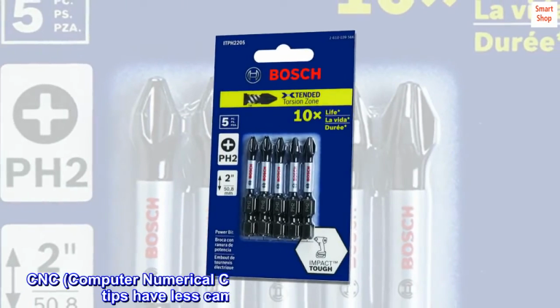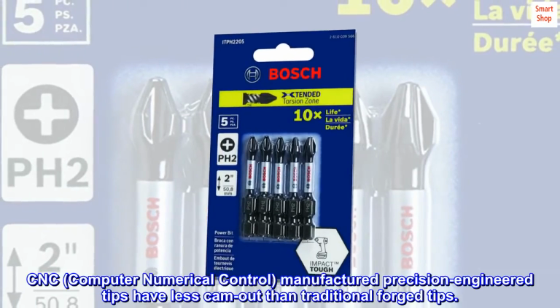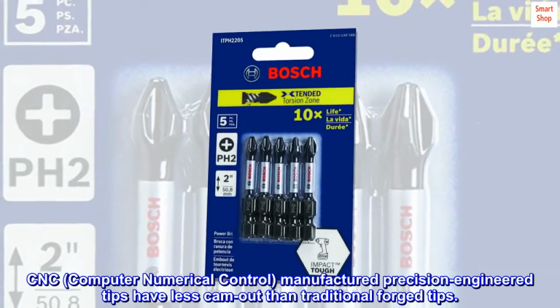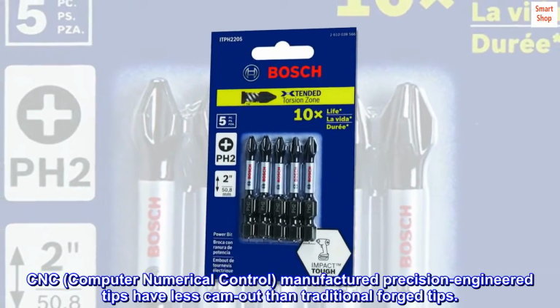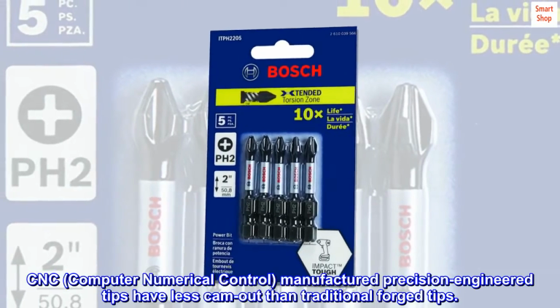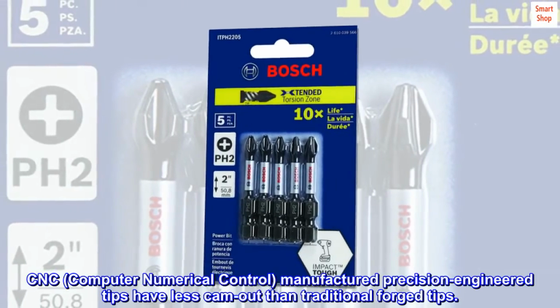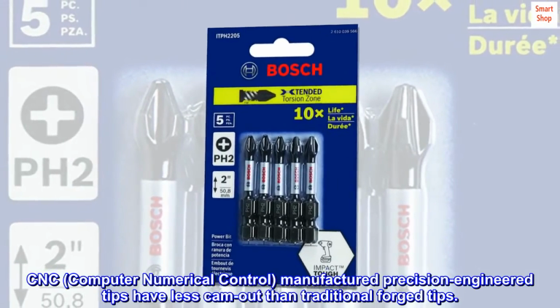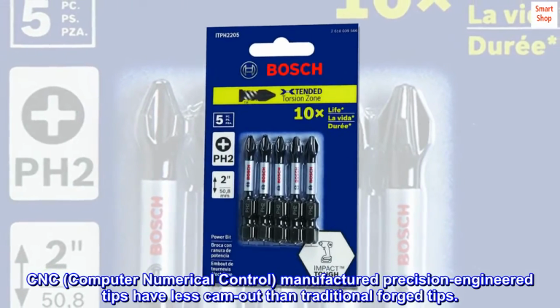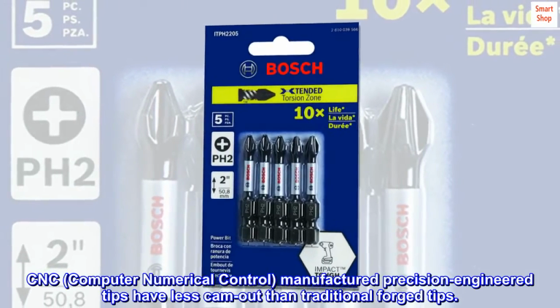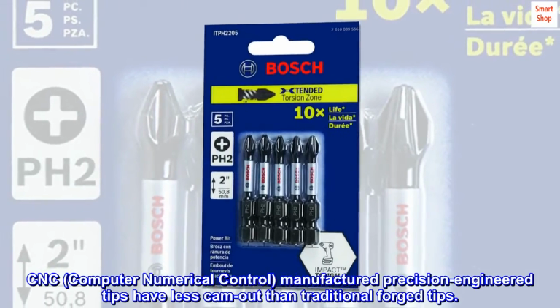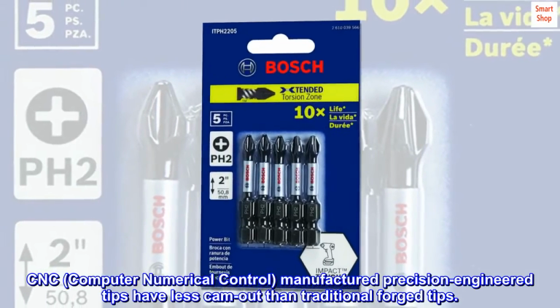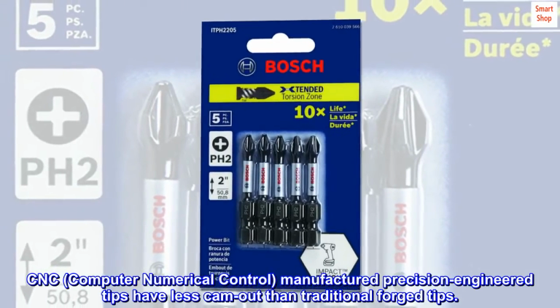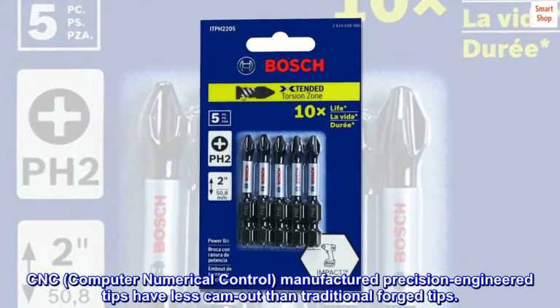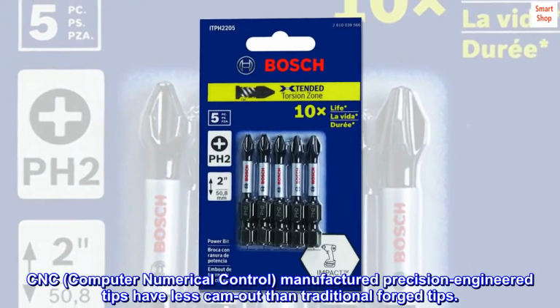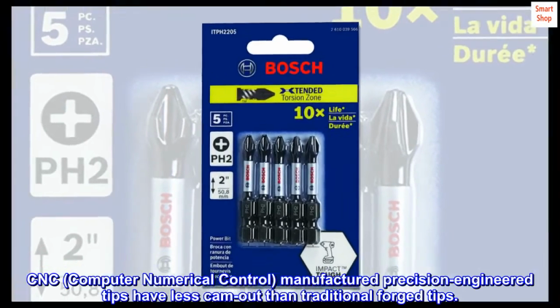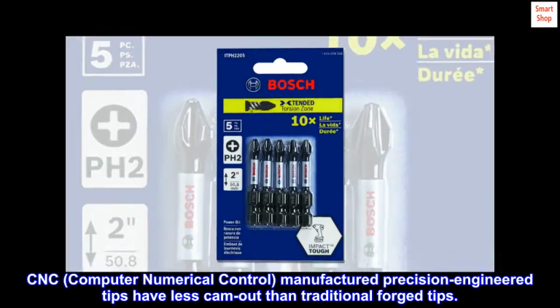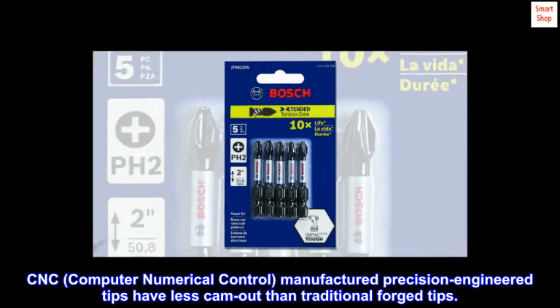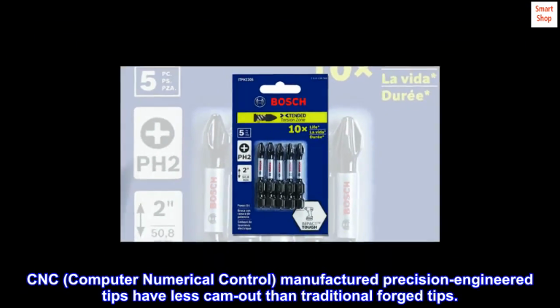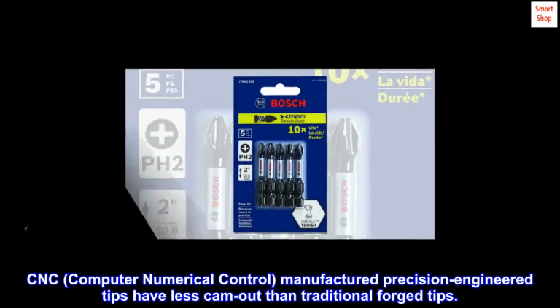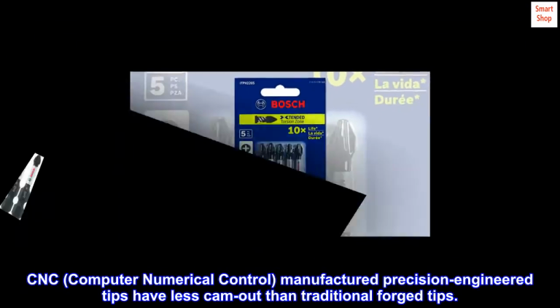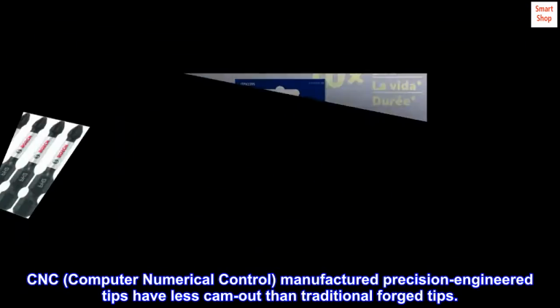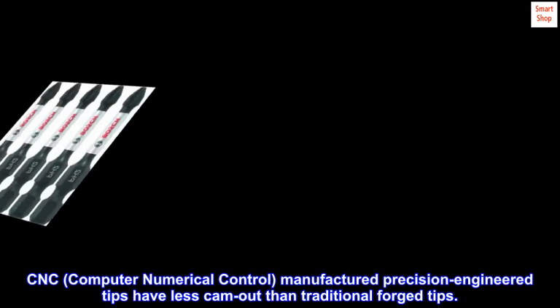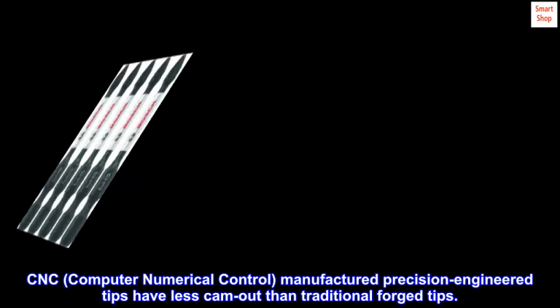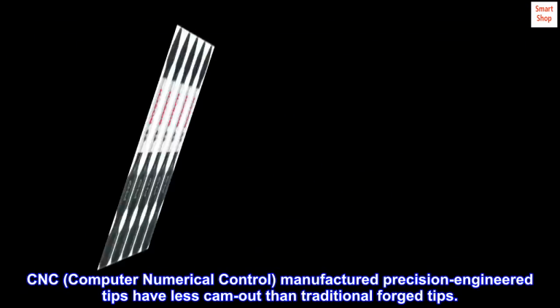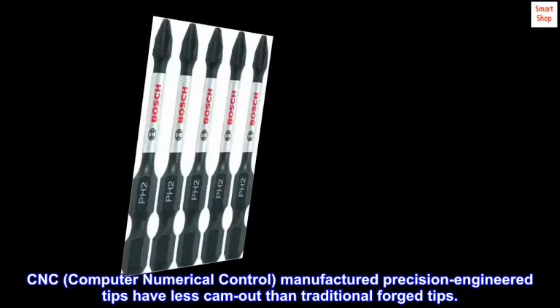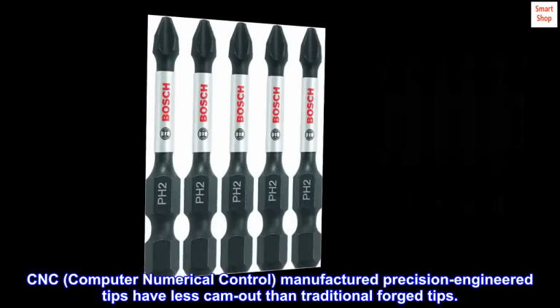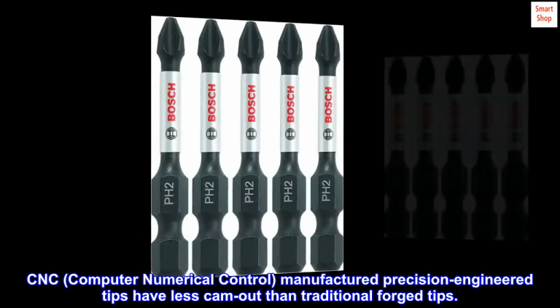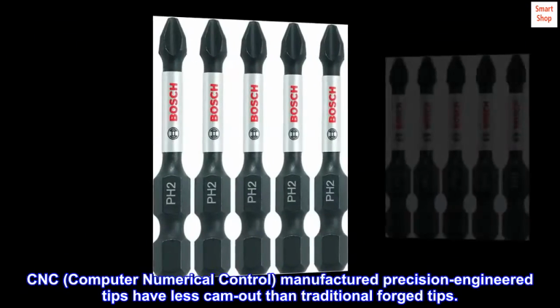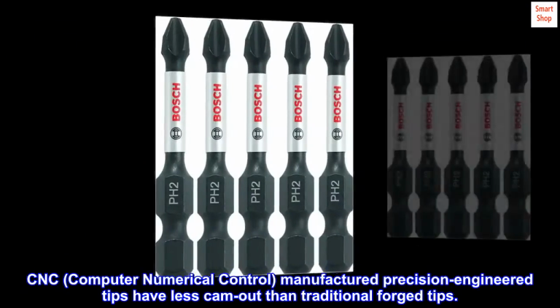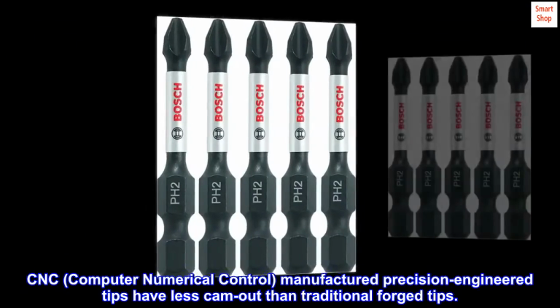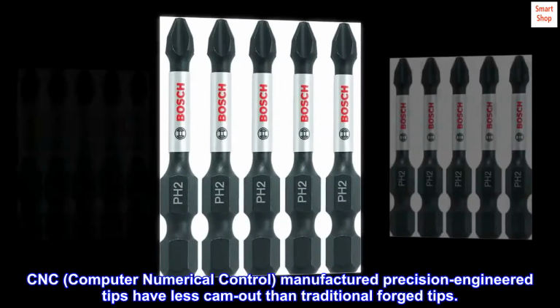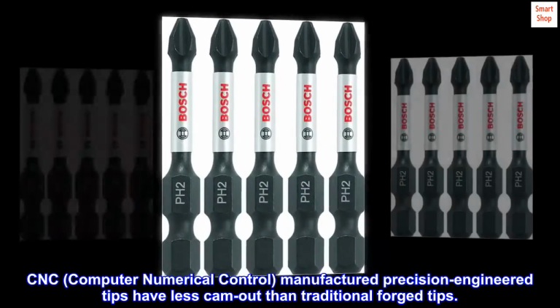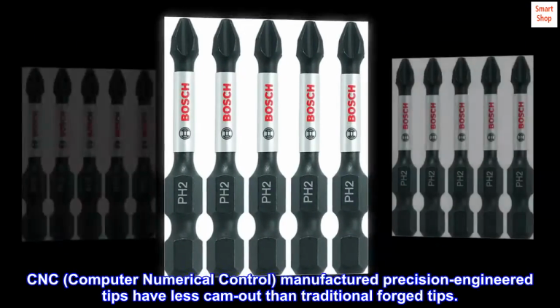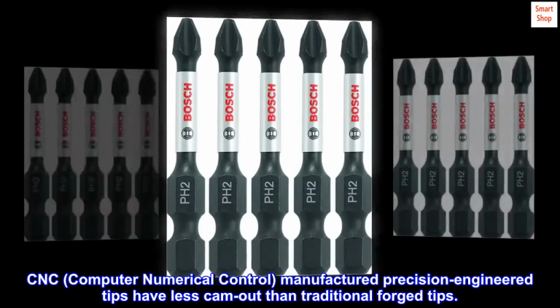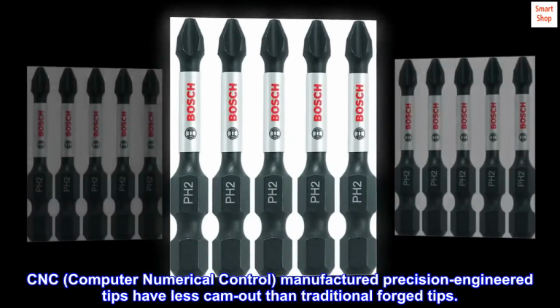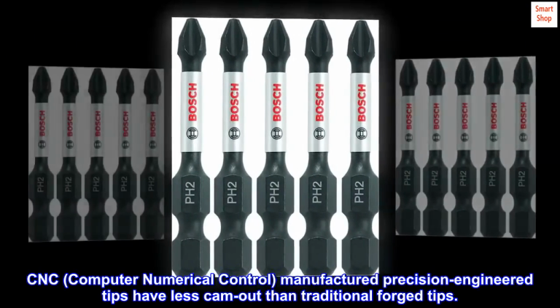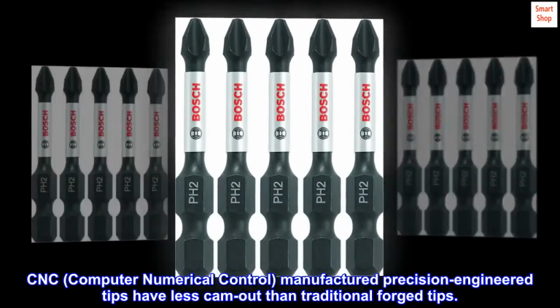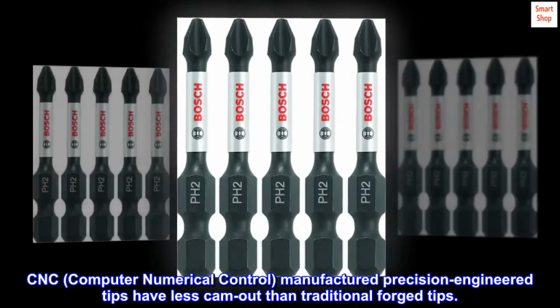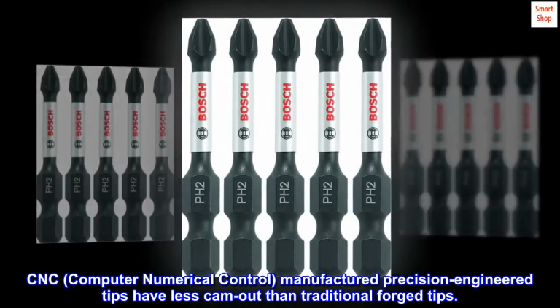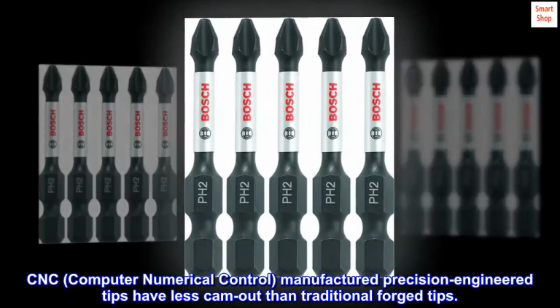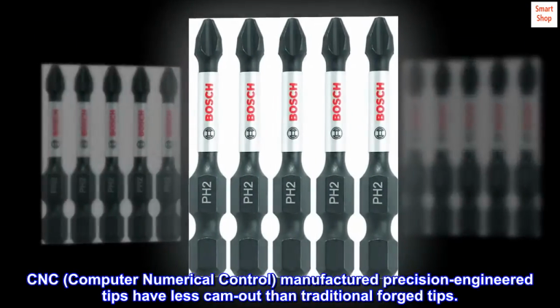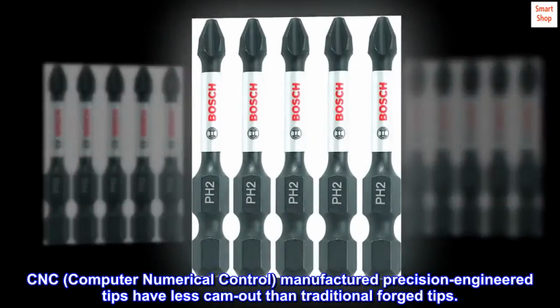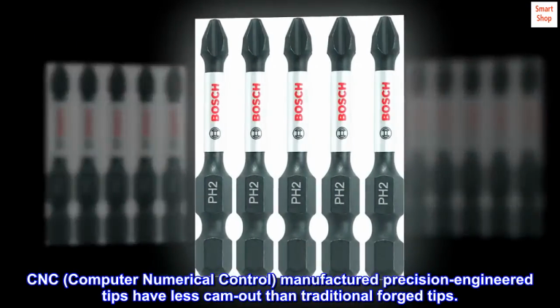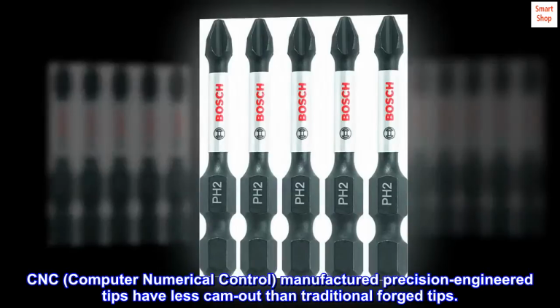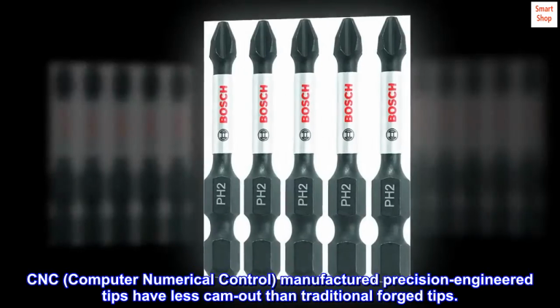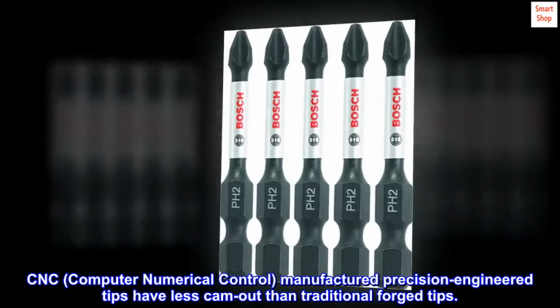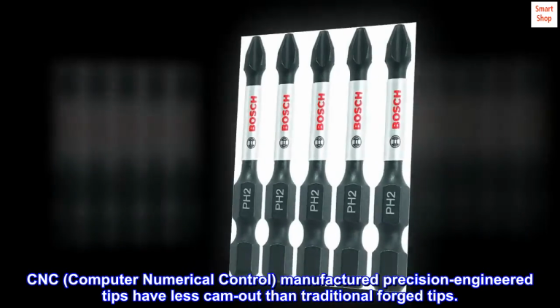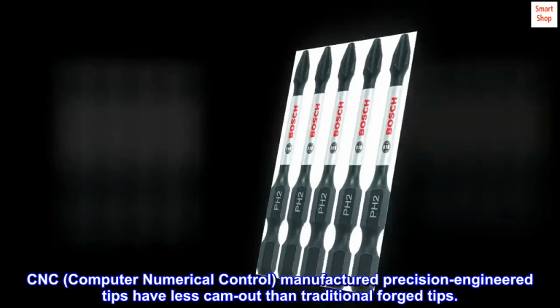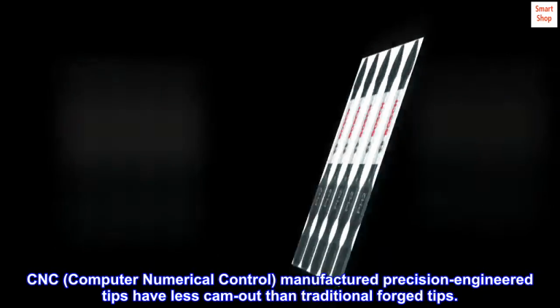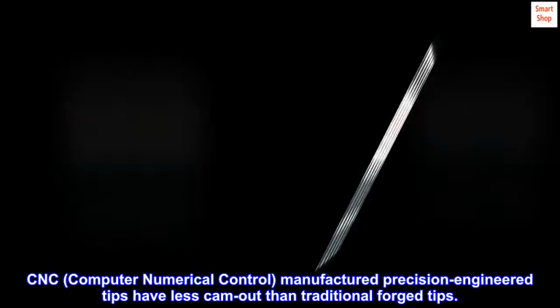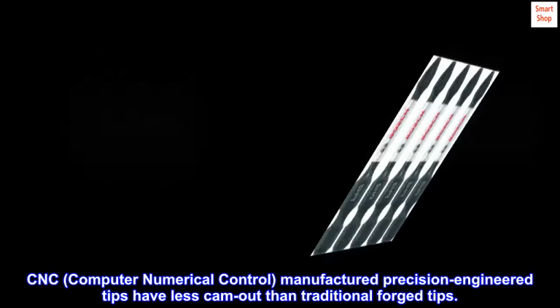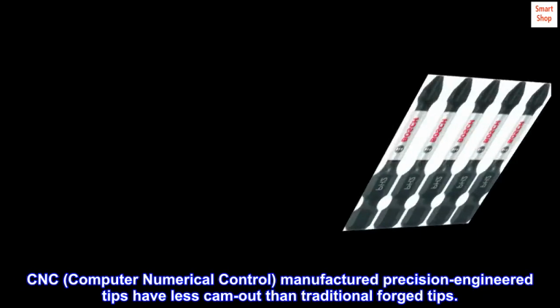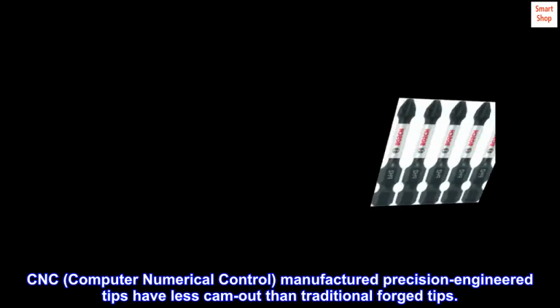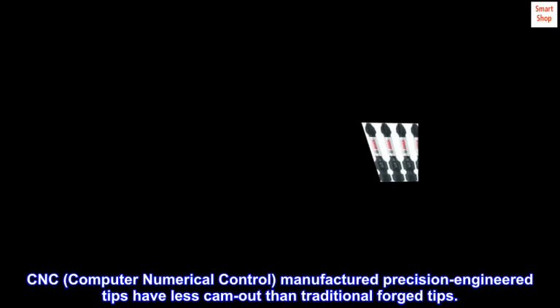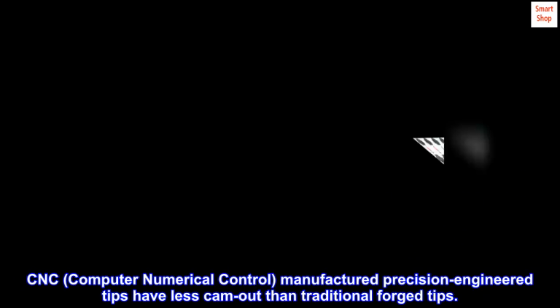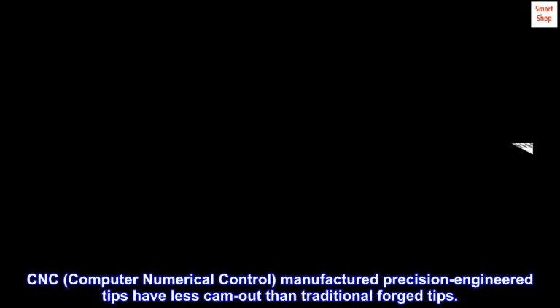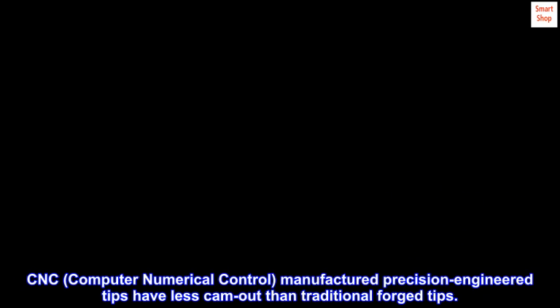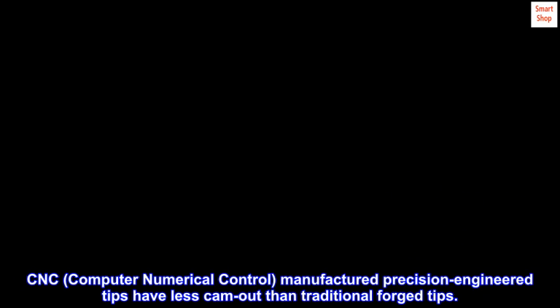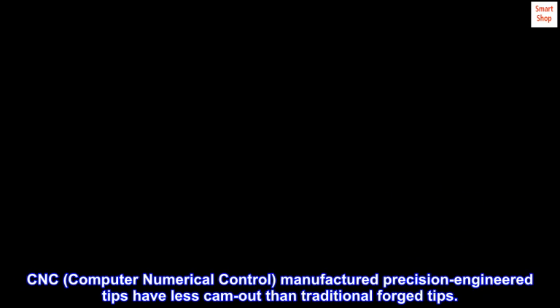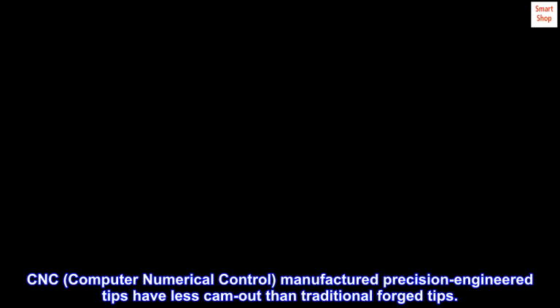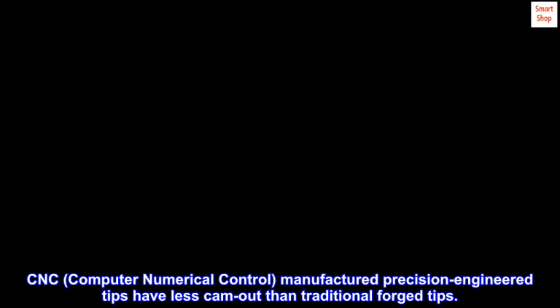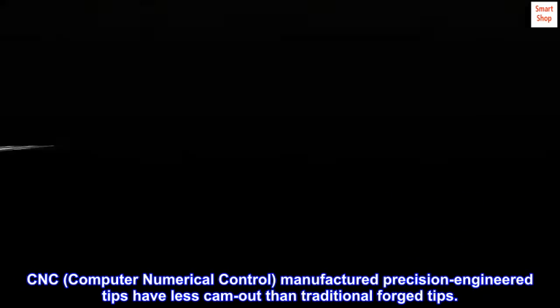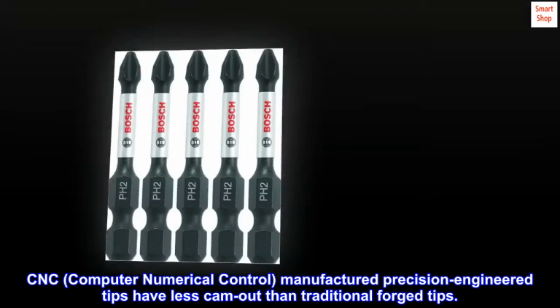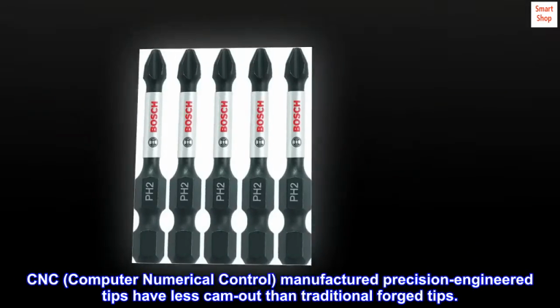CNC (Computer Numerical Control) manufactured precision engineered tips have less cam out than traditional forged tips.